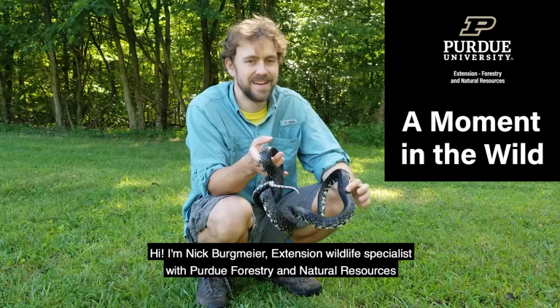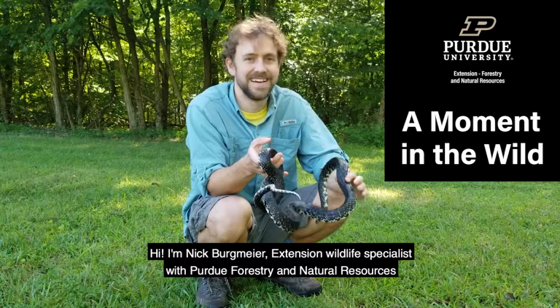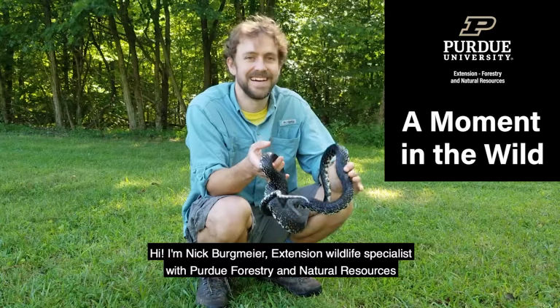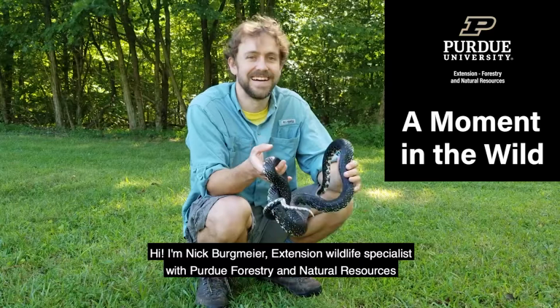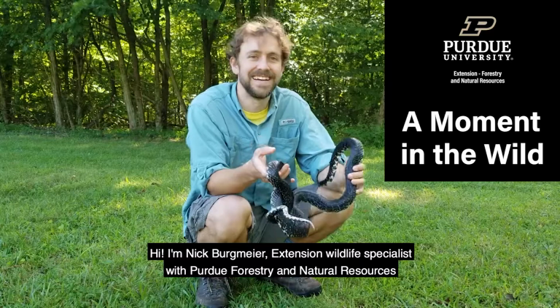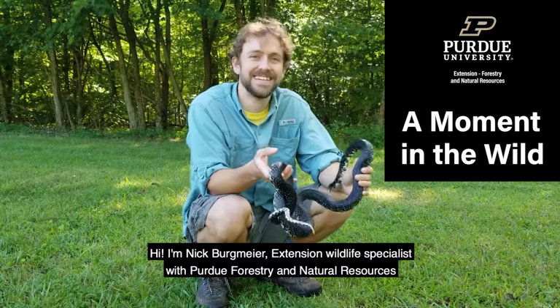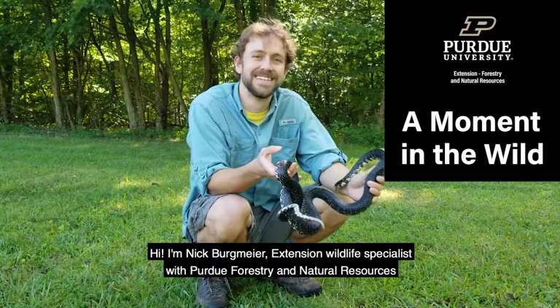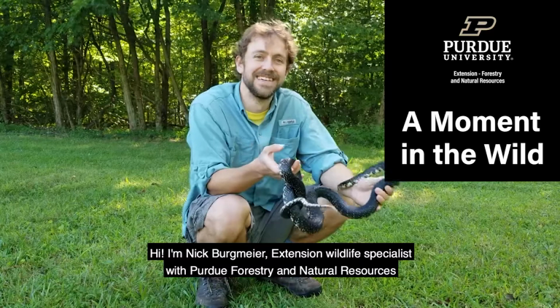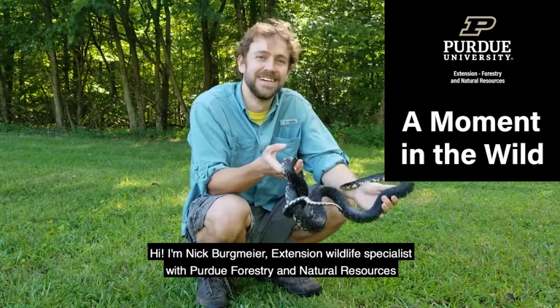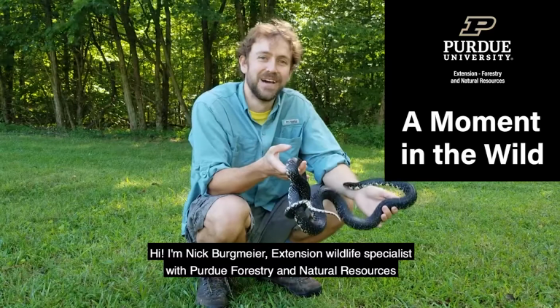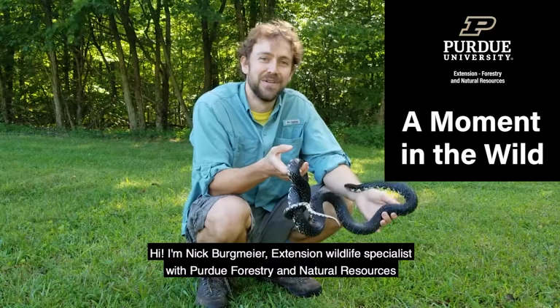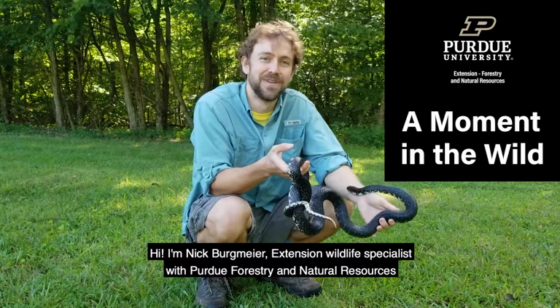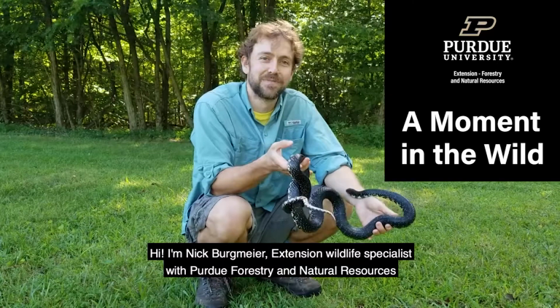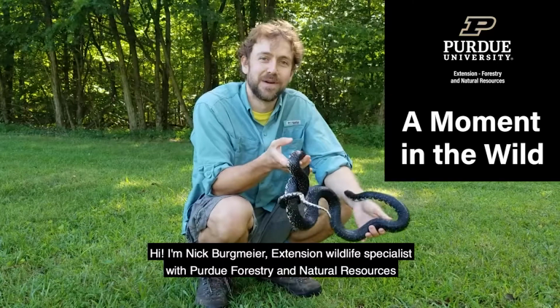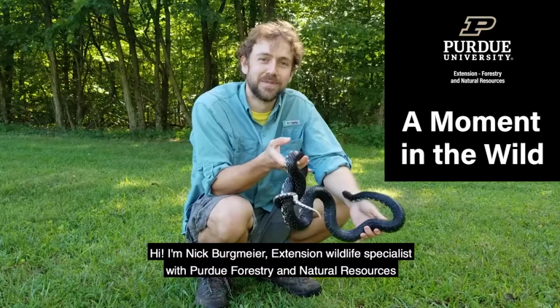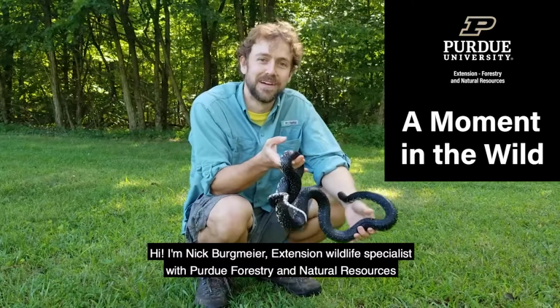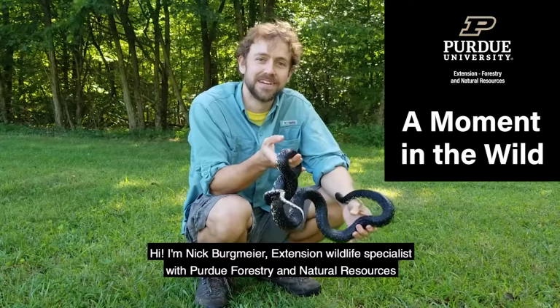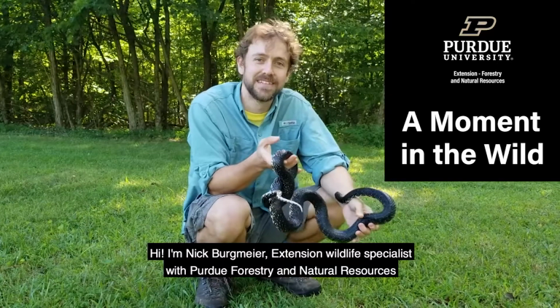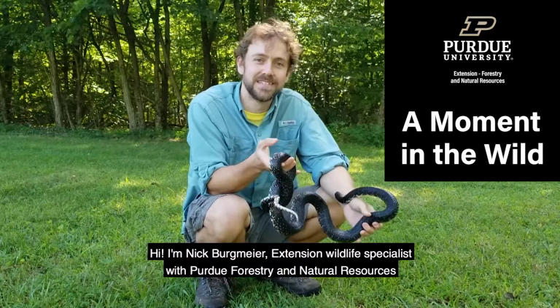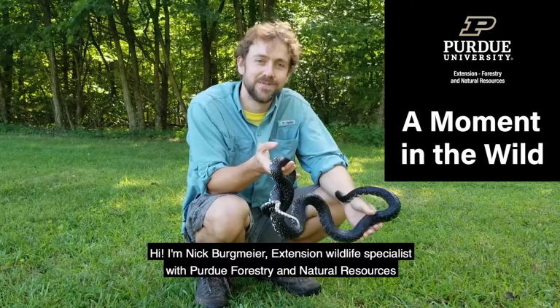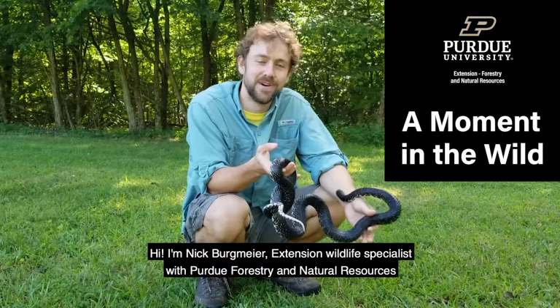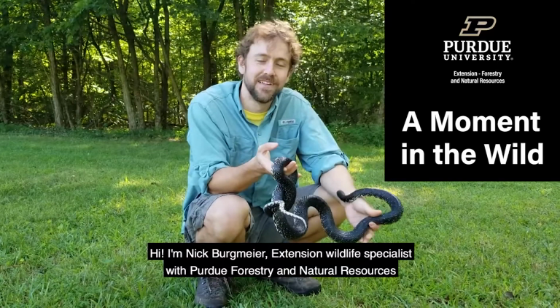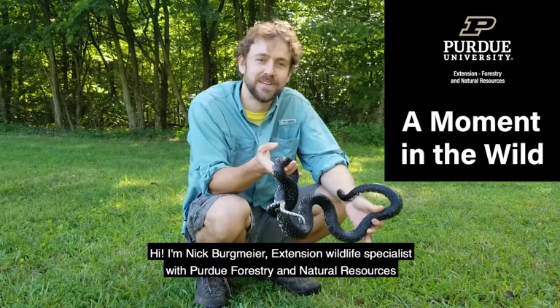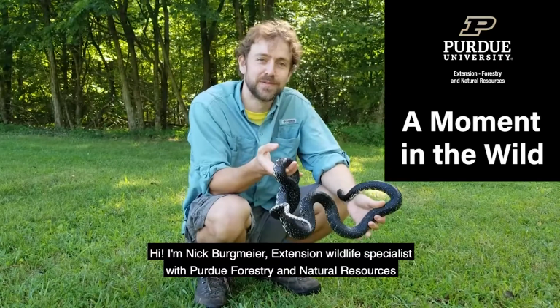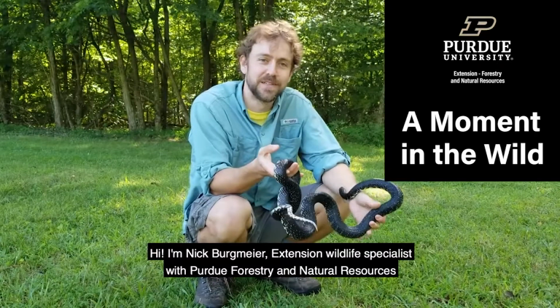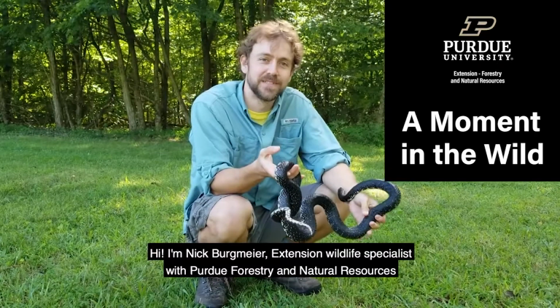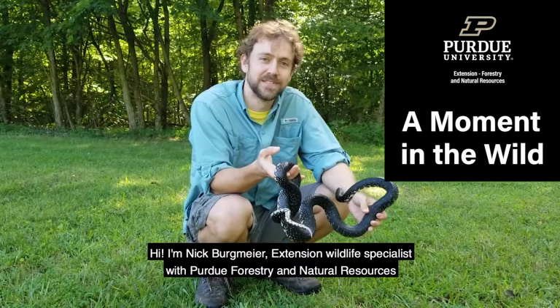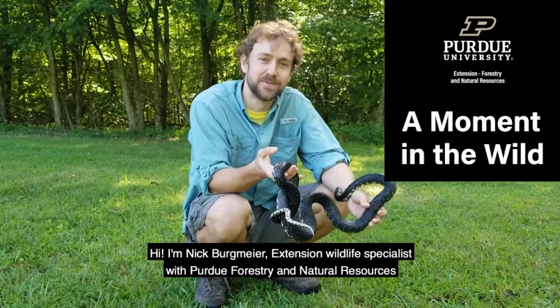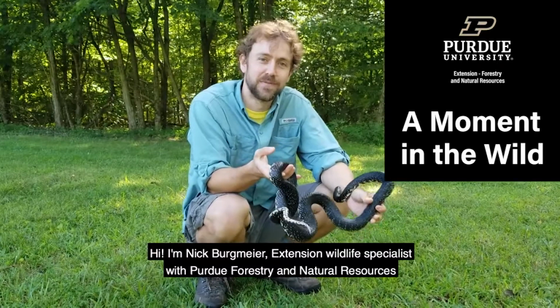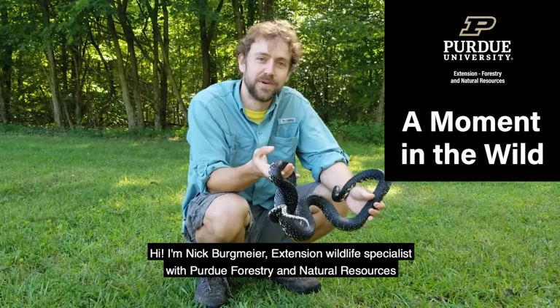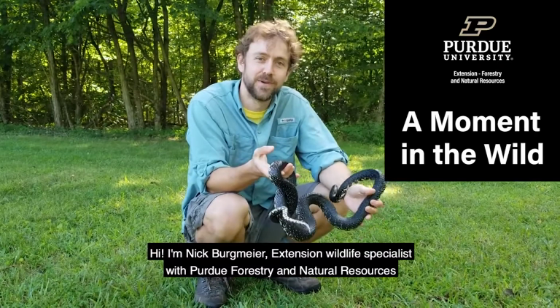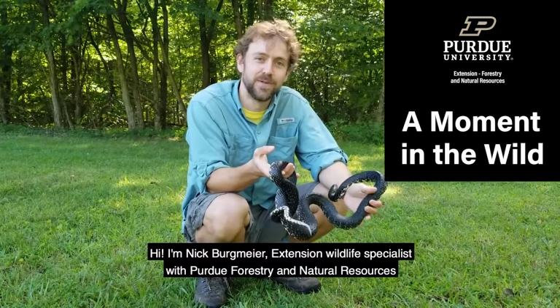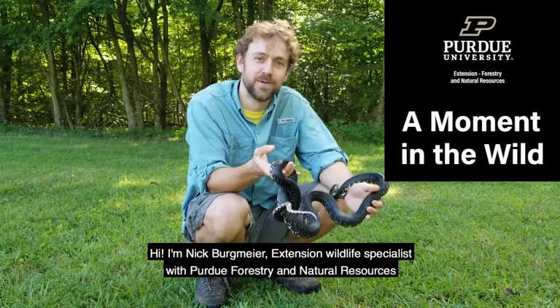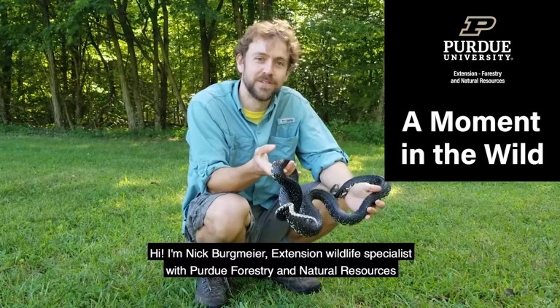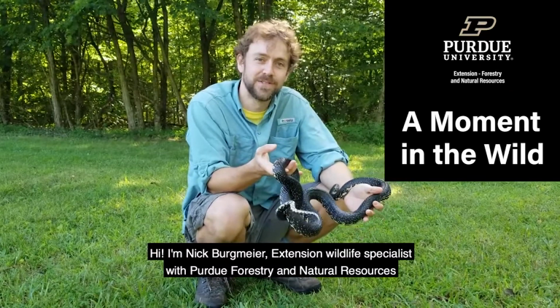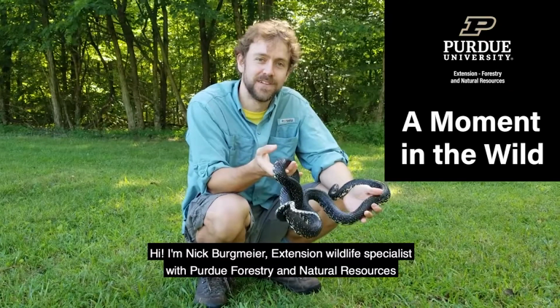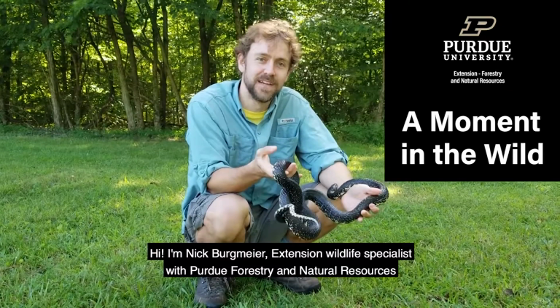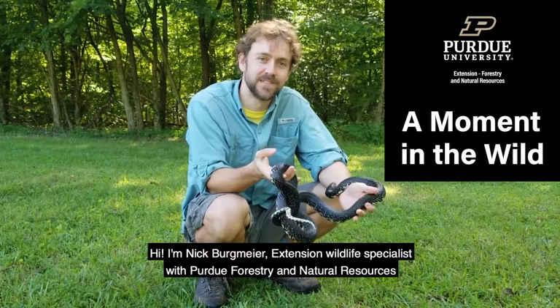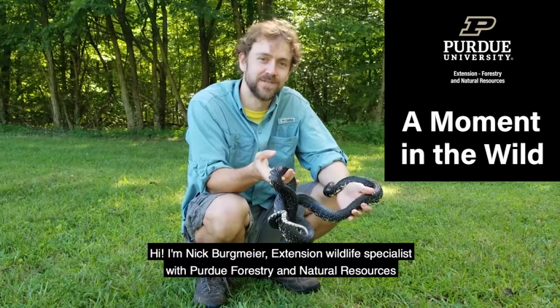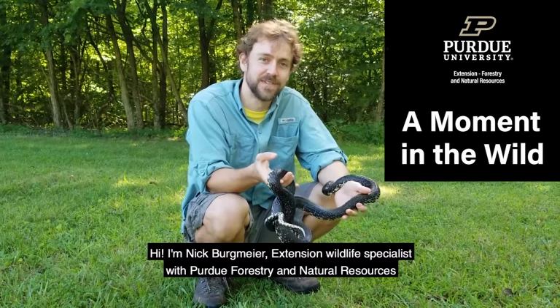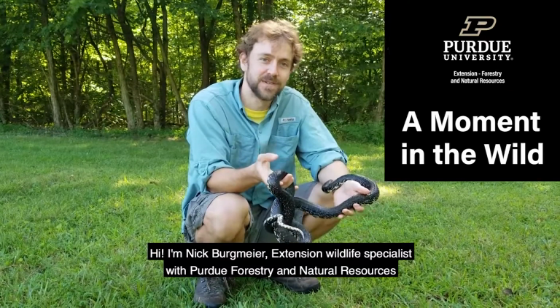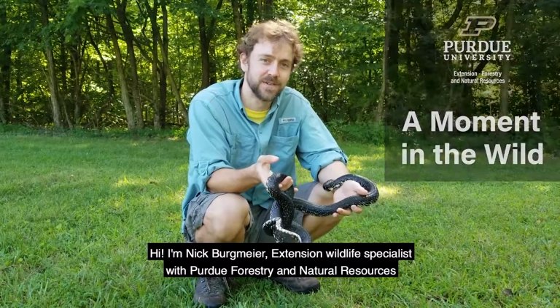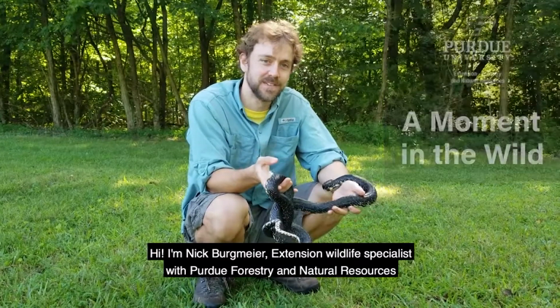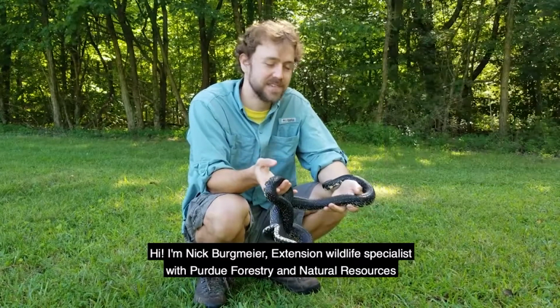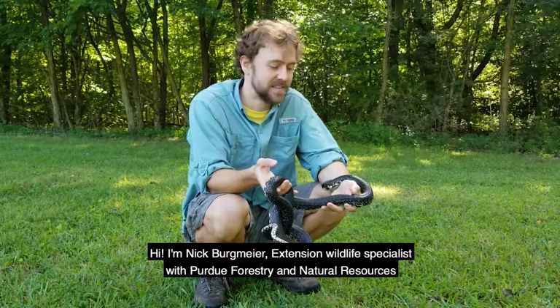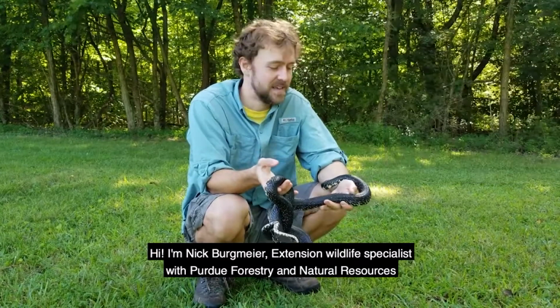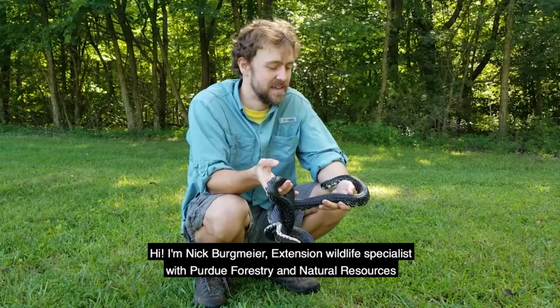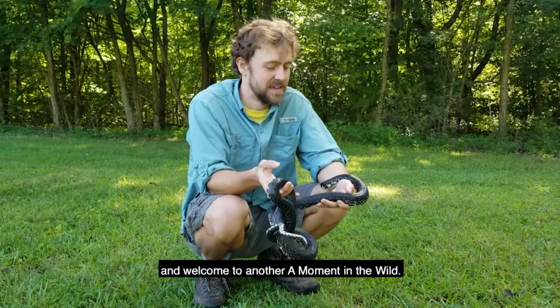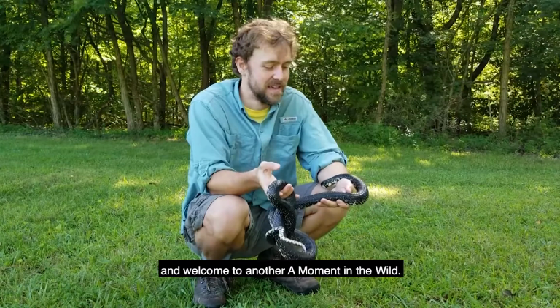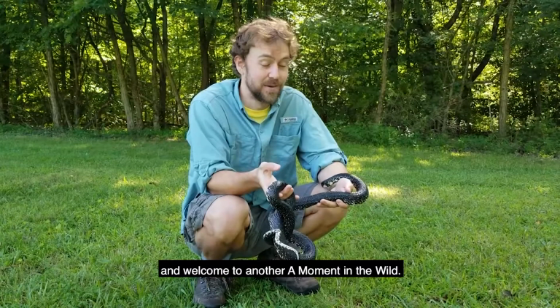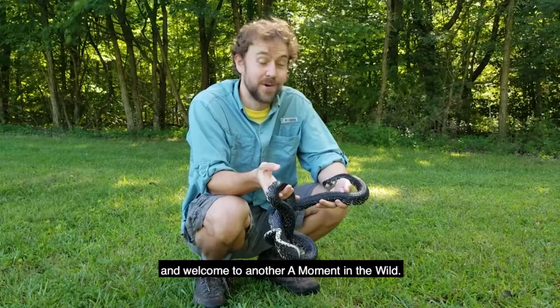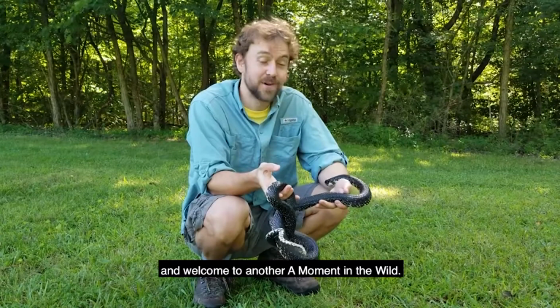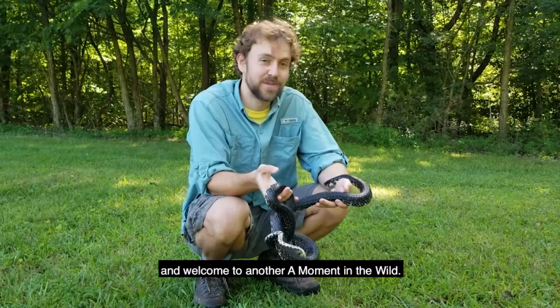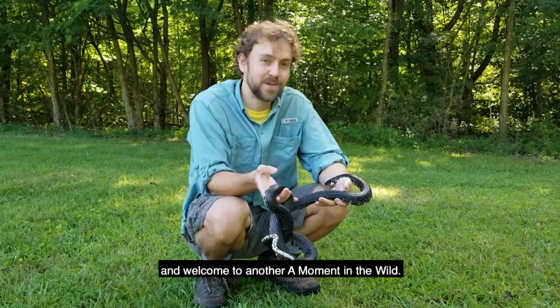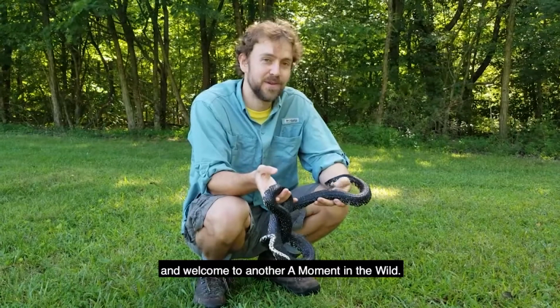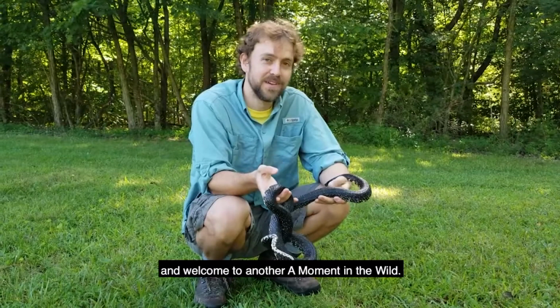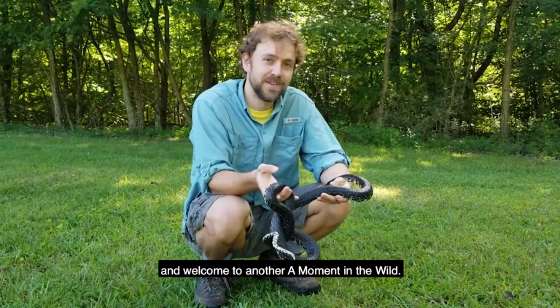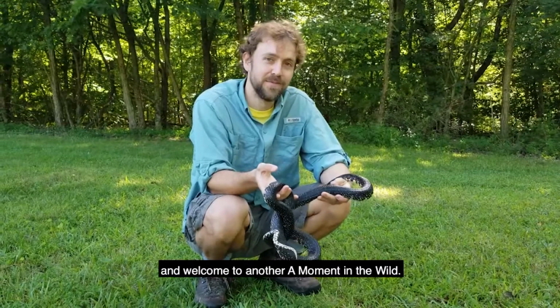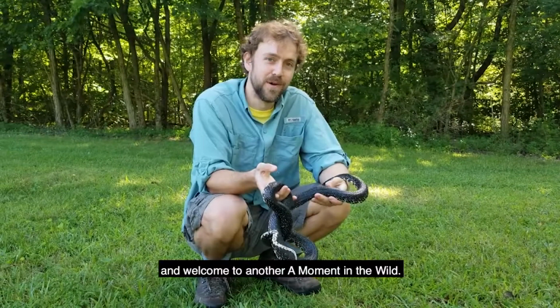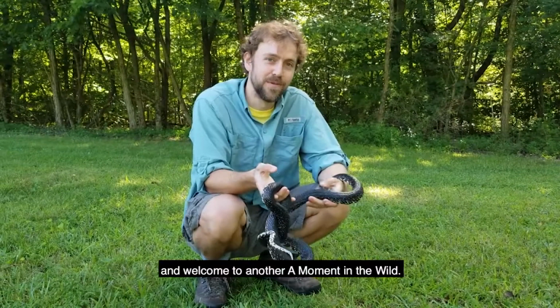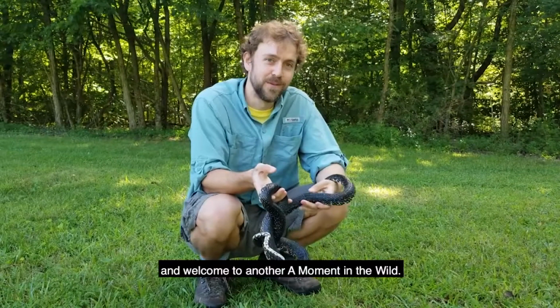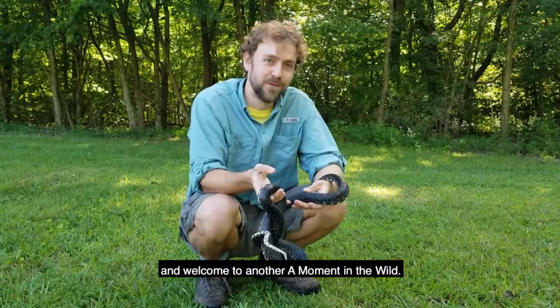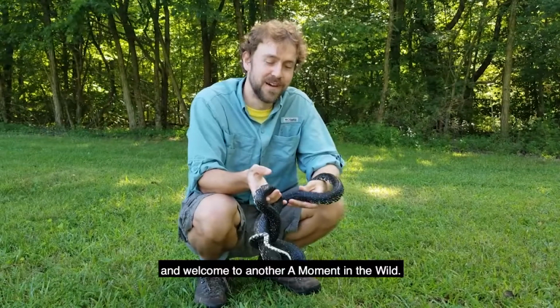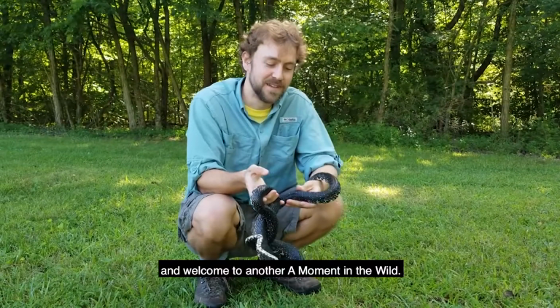Hi, I'm Nick Bergmeier, Extension Wildlife Specialist with Purdue Forestry and Natural Resources. Welcome to another Moment in the Wild.